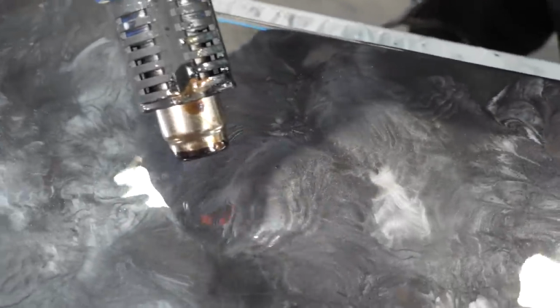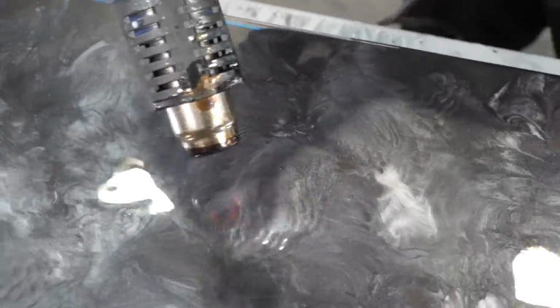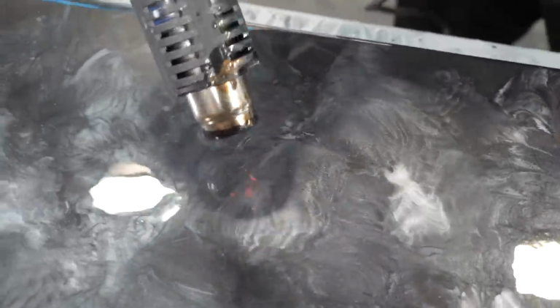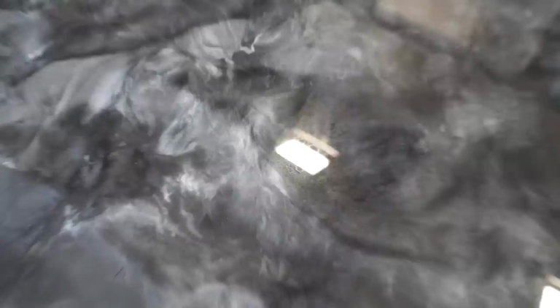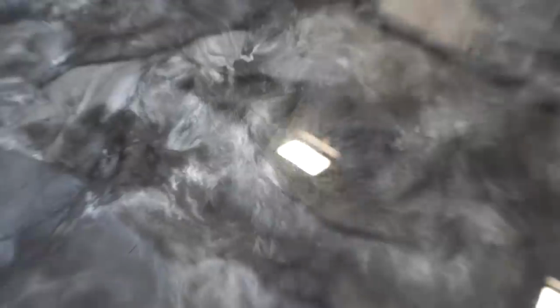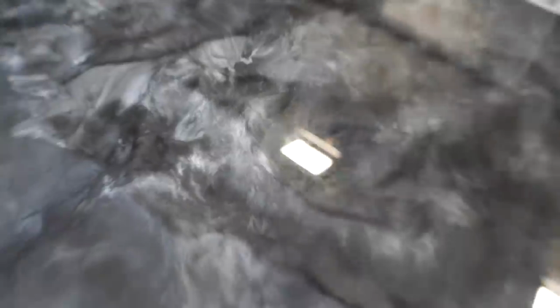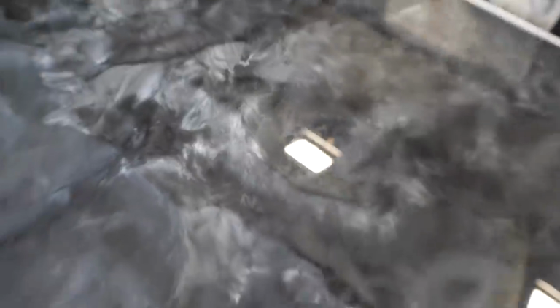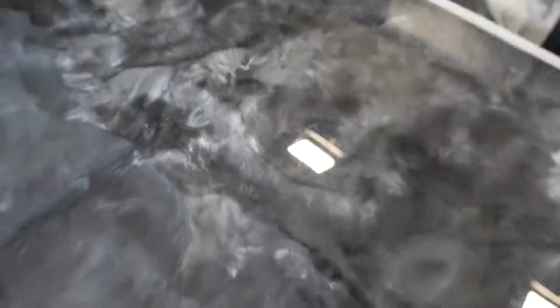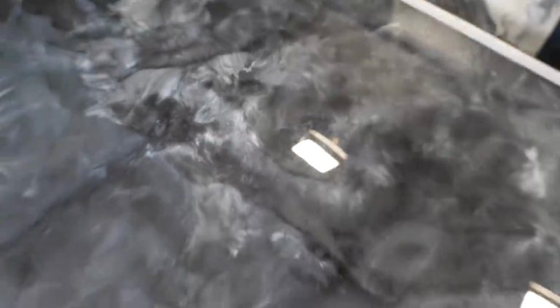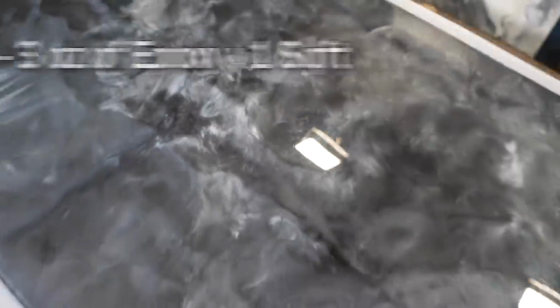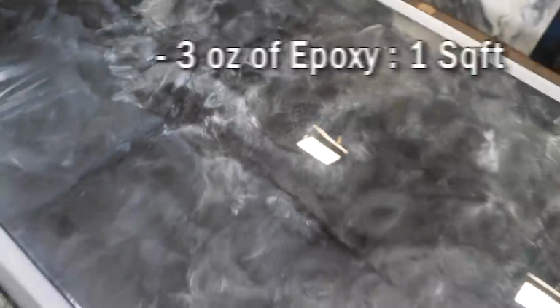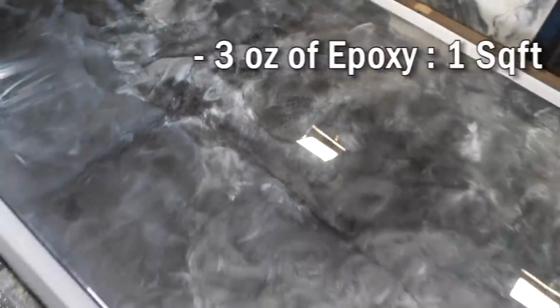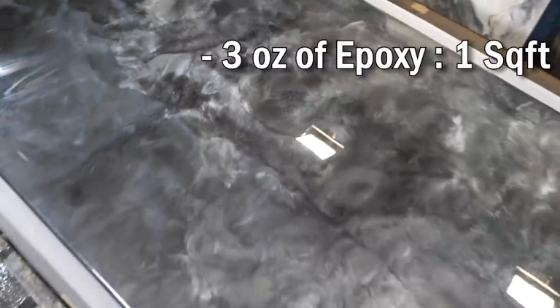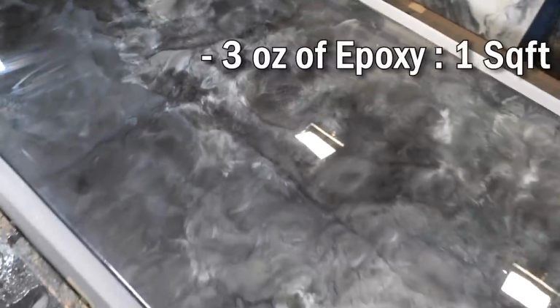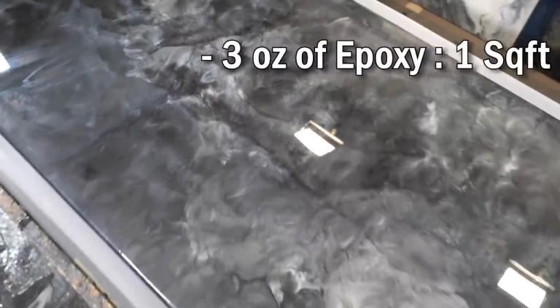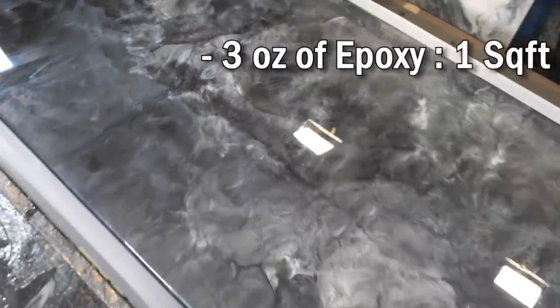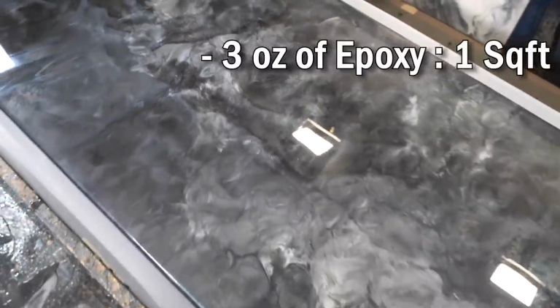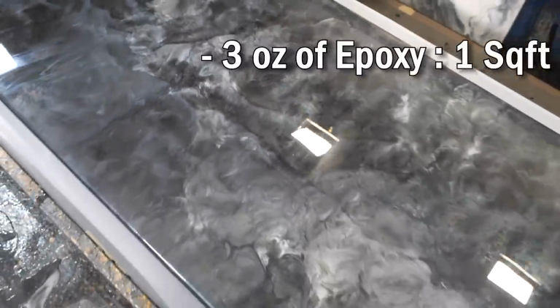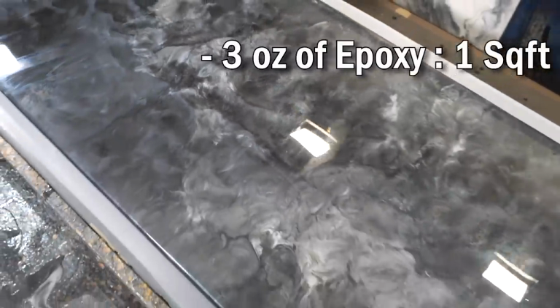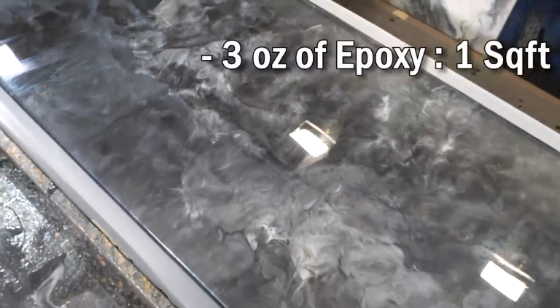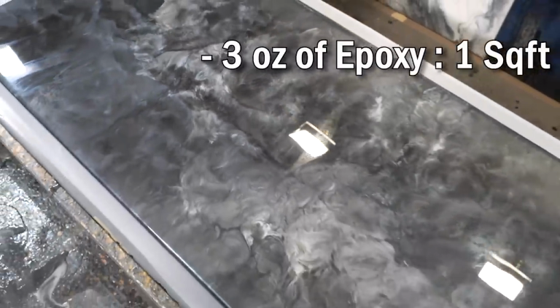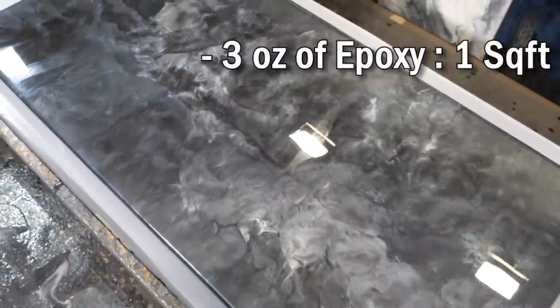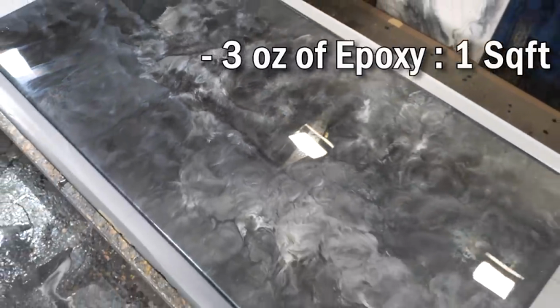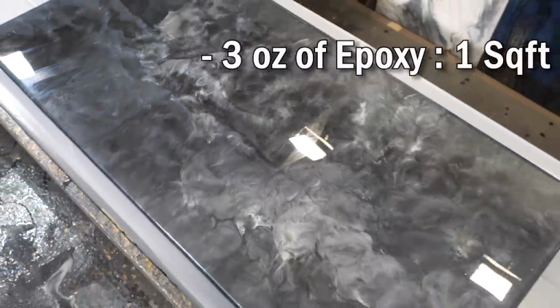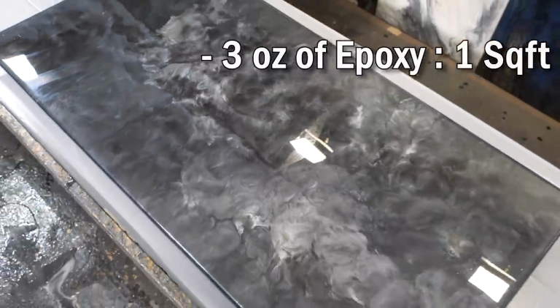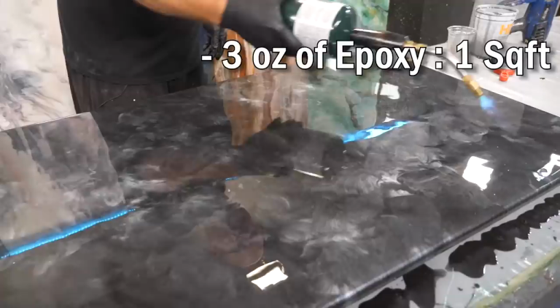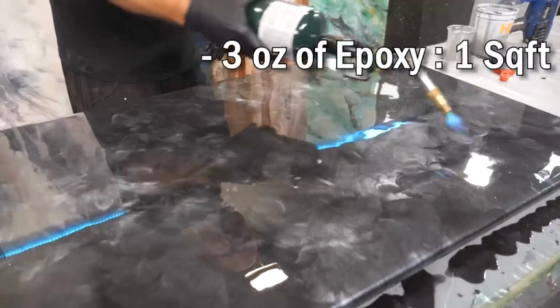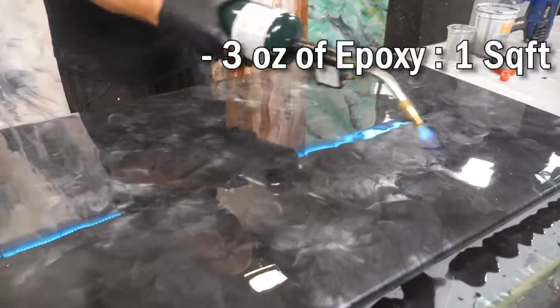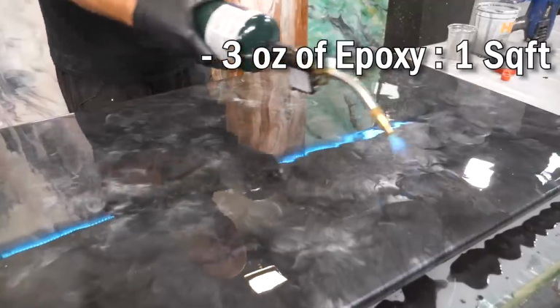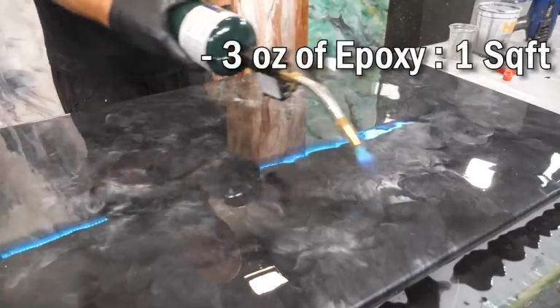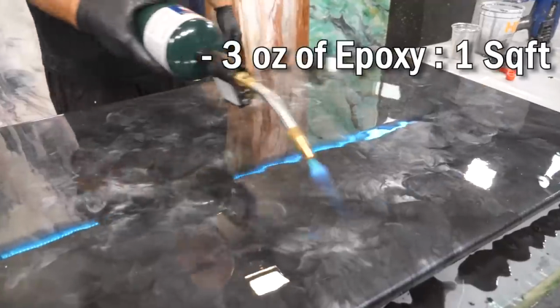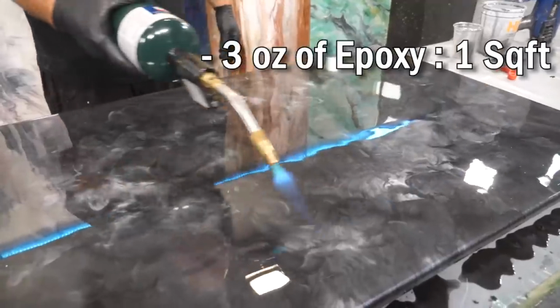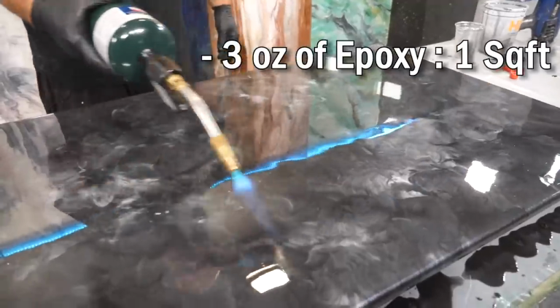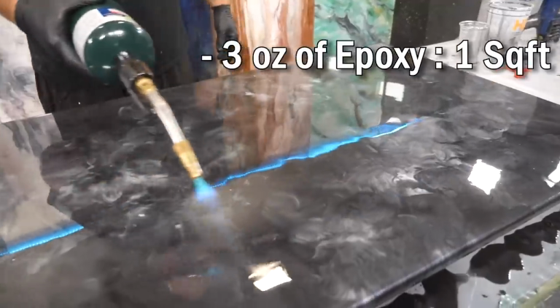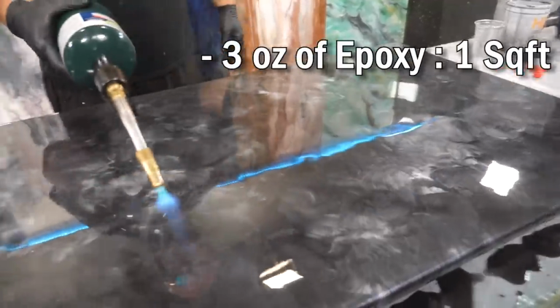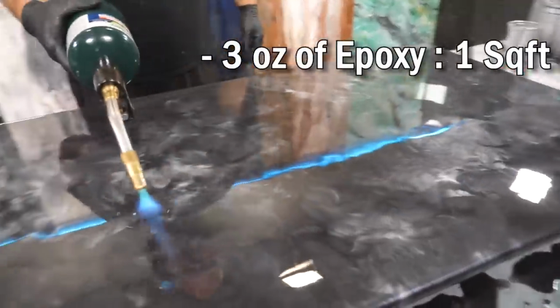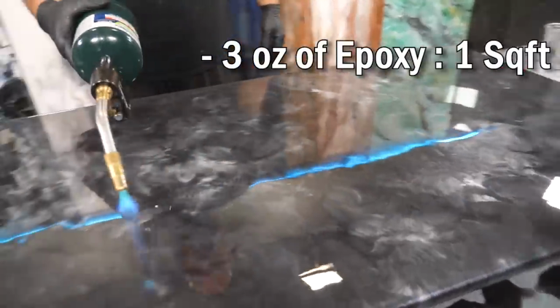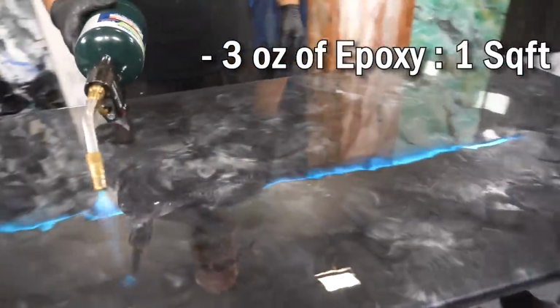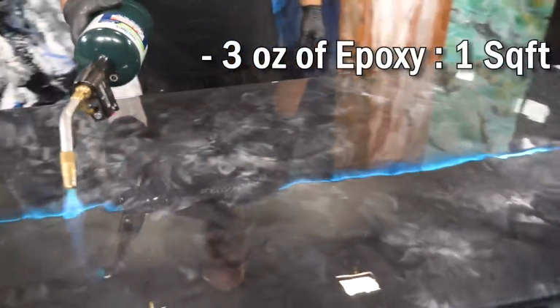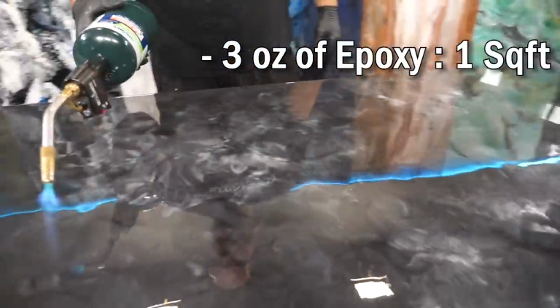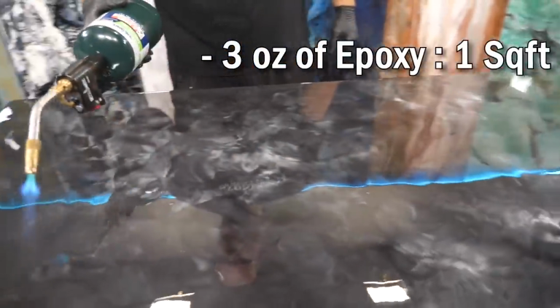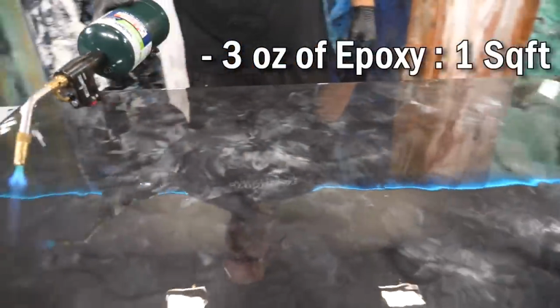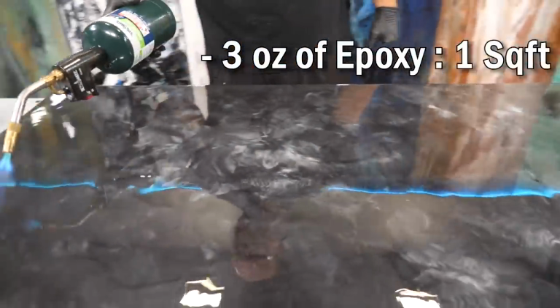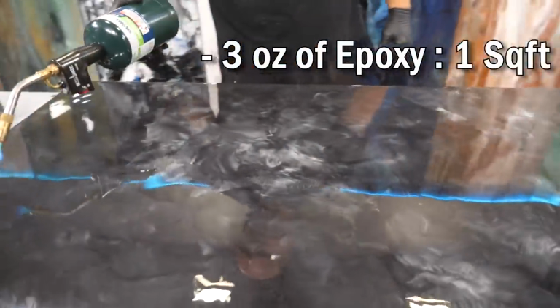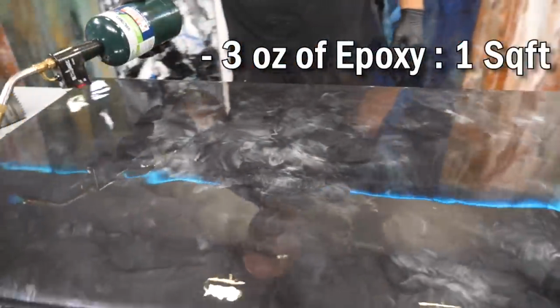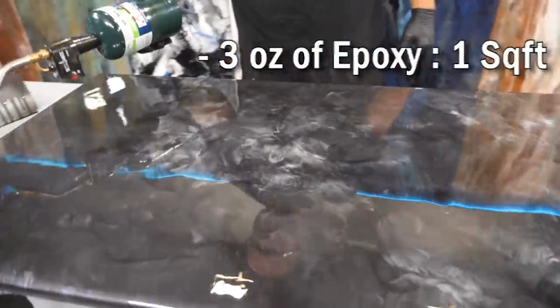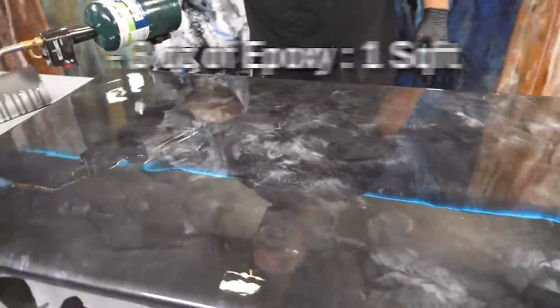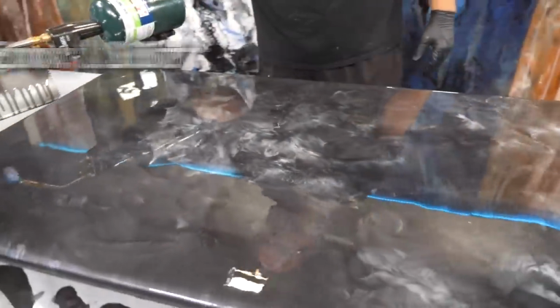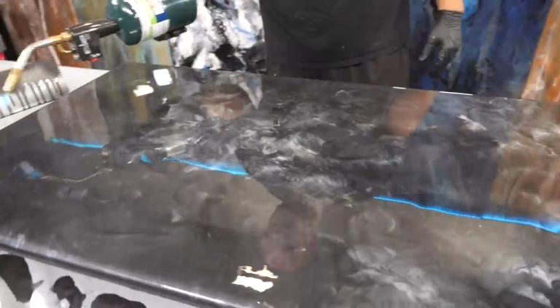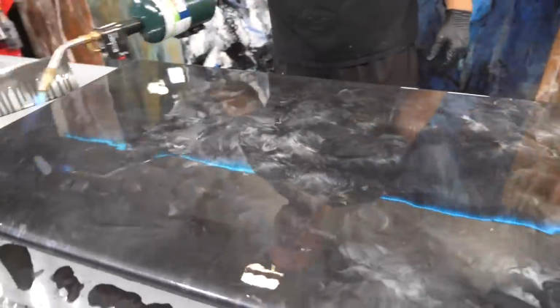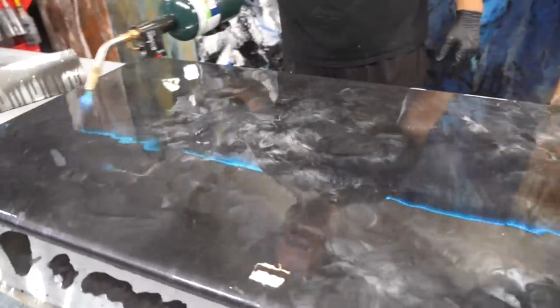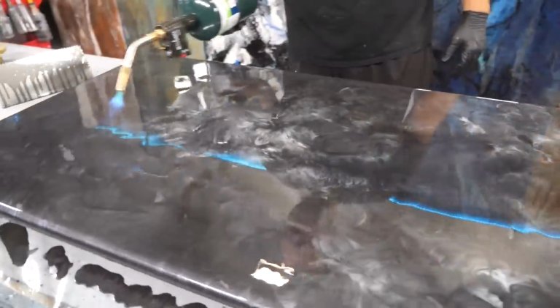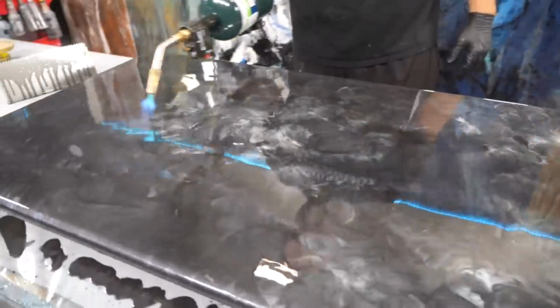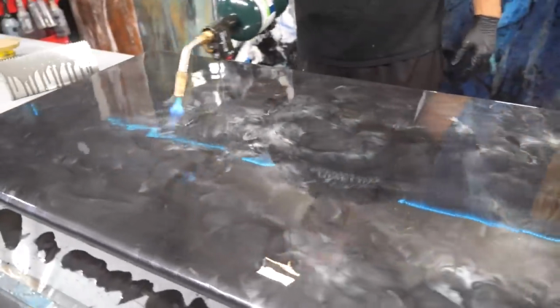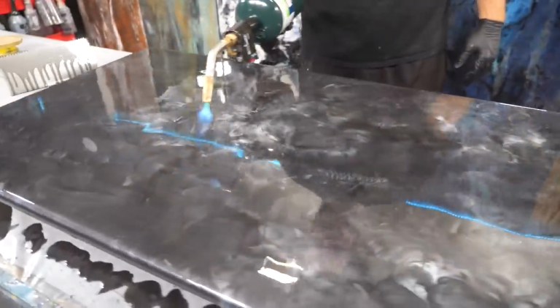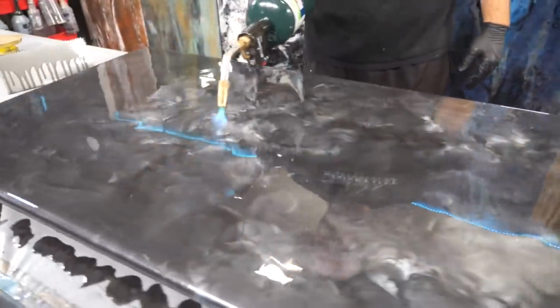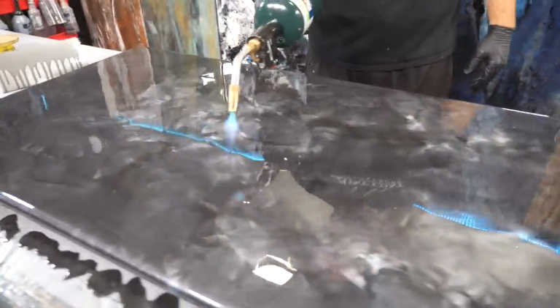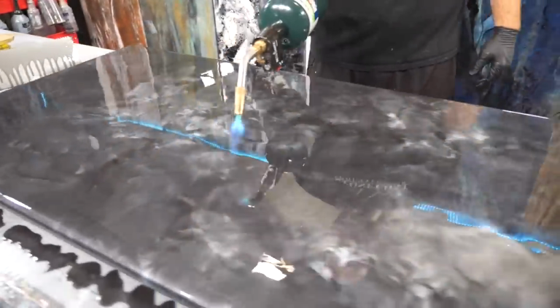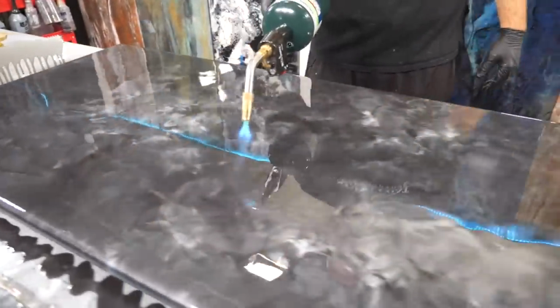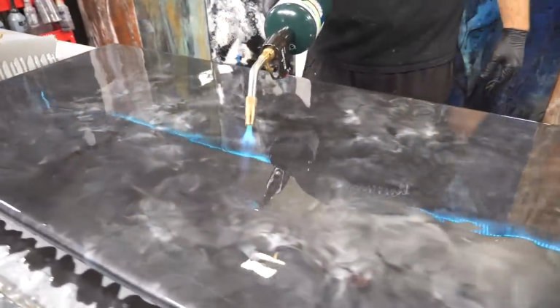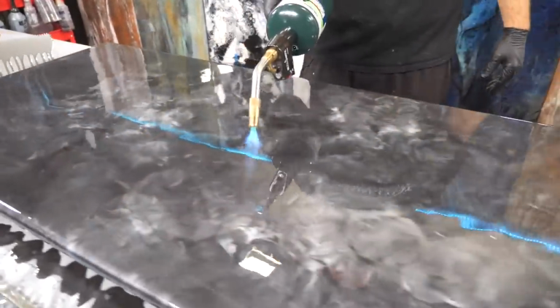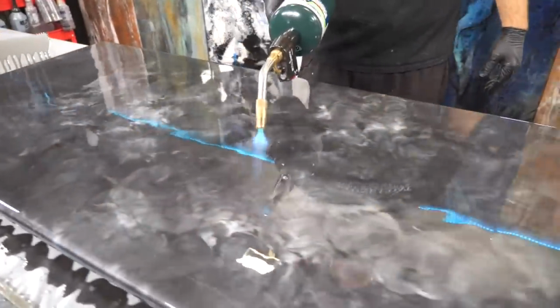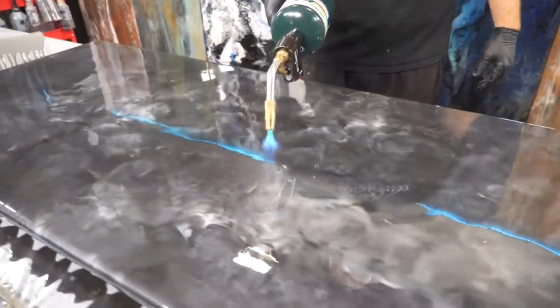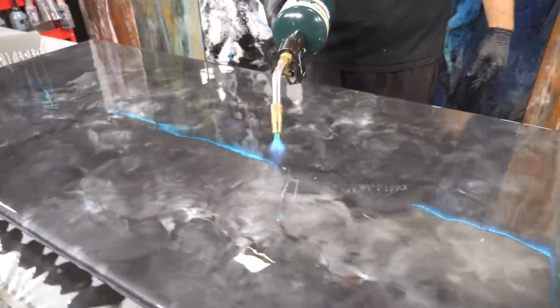Remember, you only need three ounces per square foot. That's the perfect amount to get your project to lay out like a sheet of glass and not waste material.